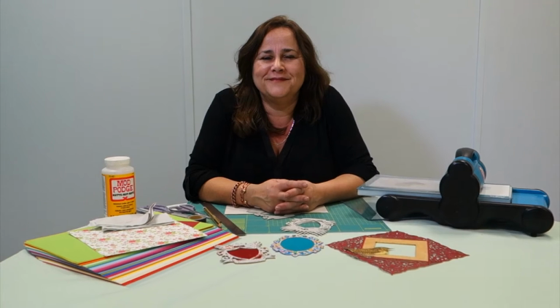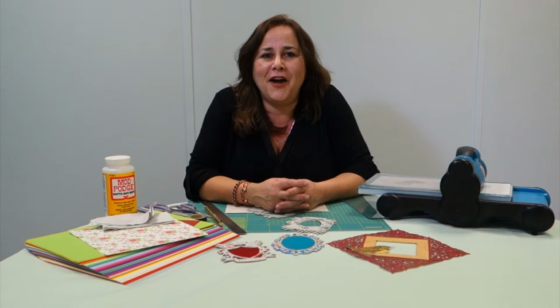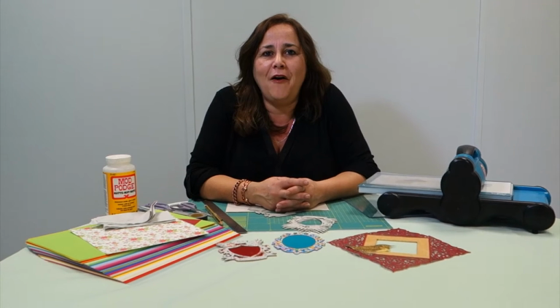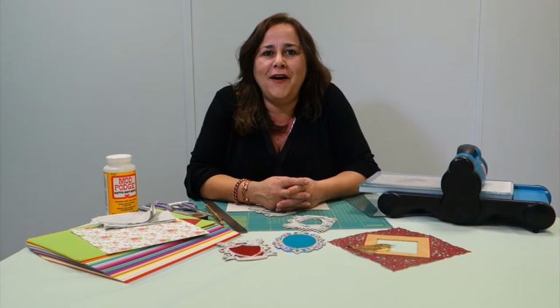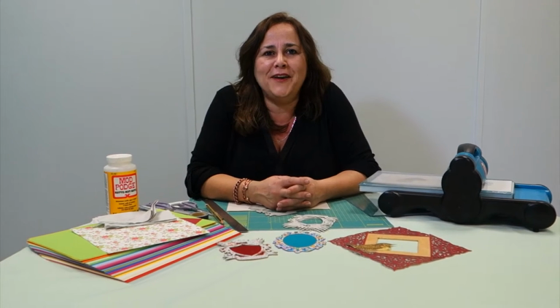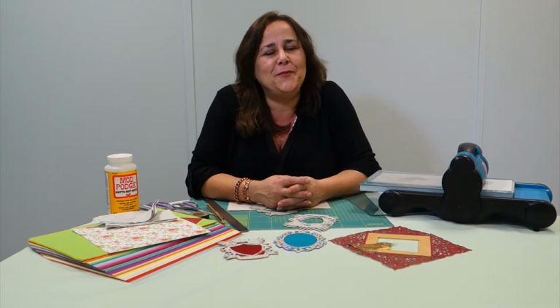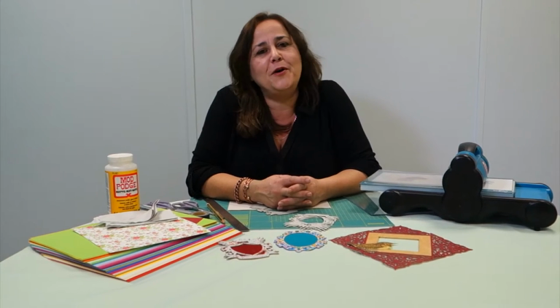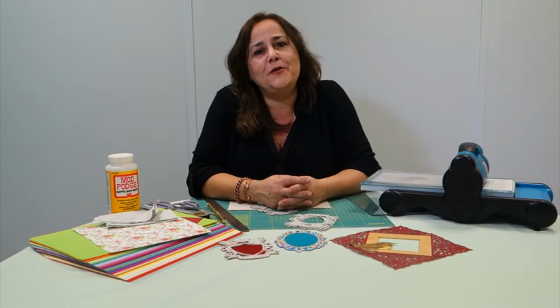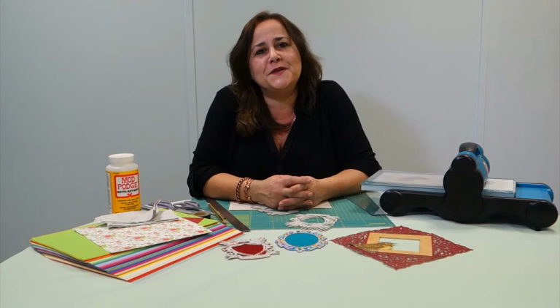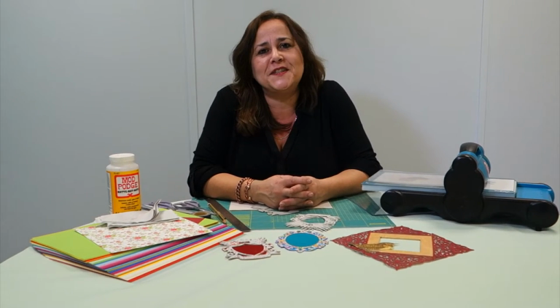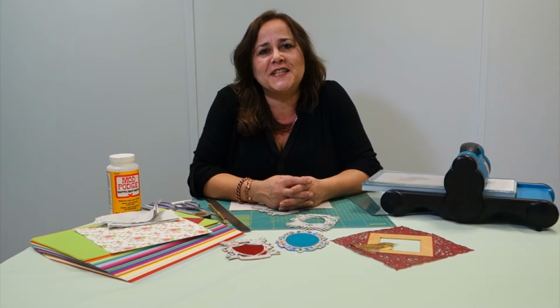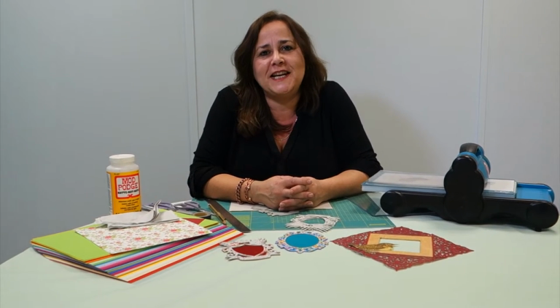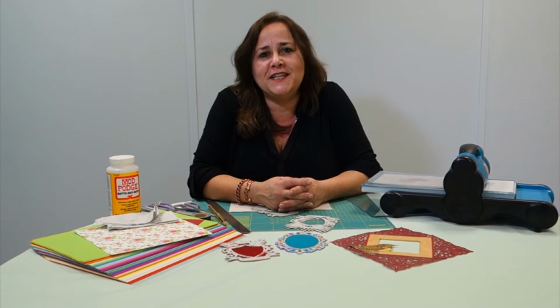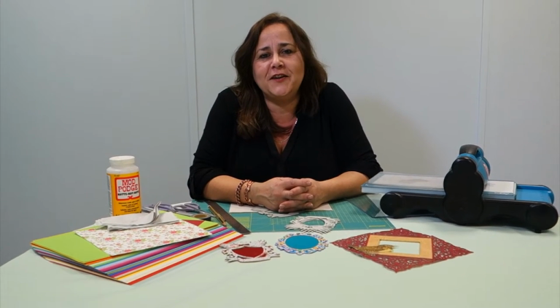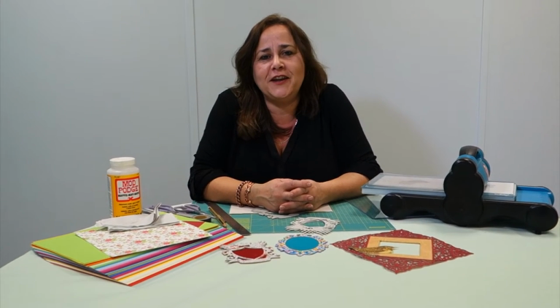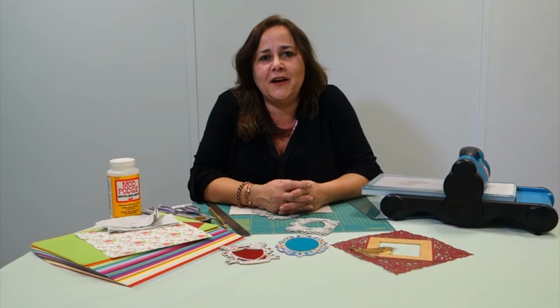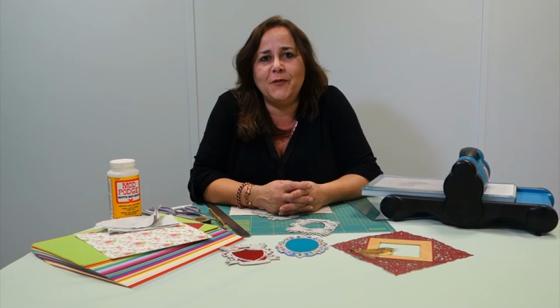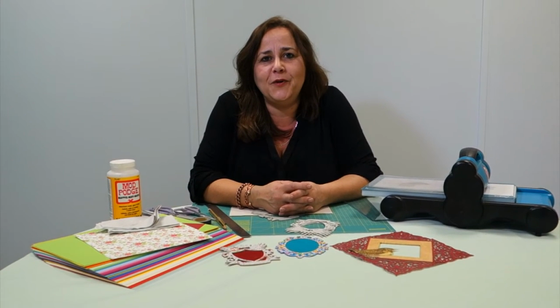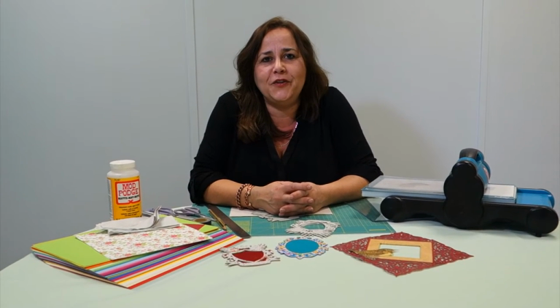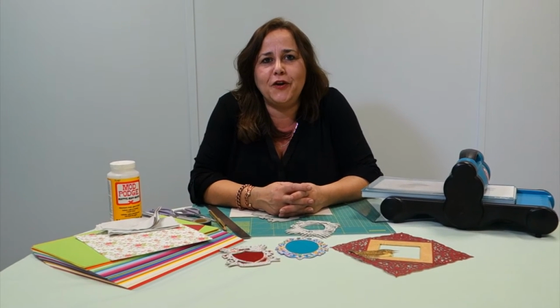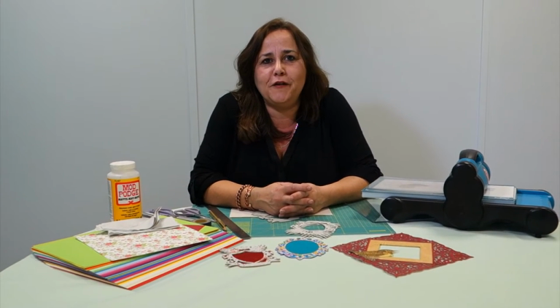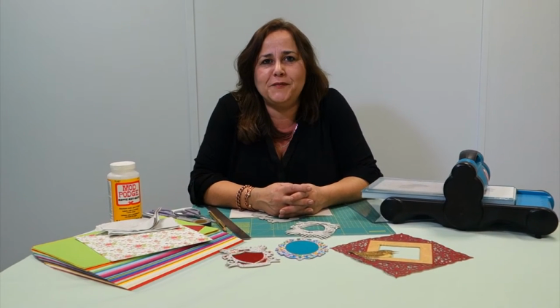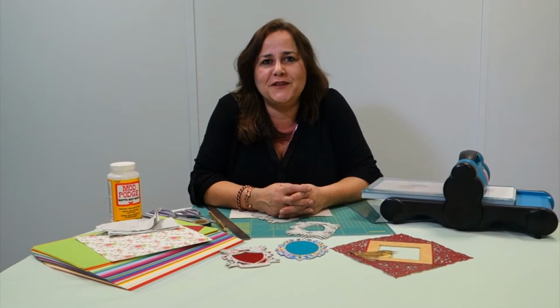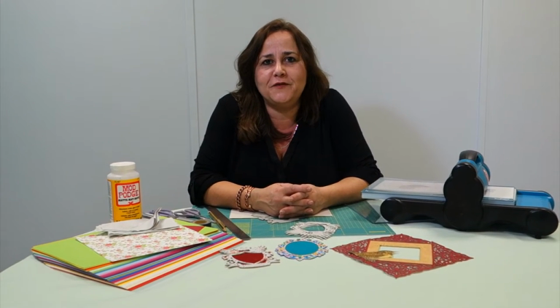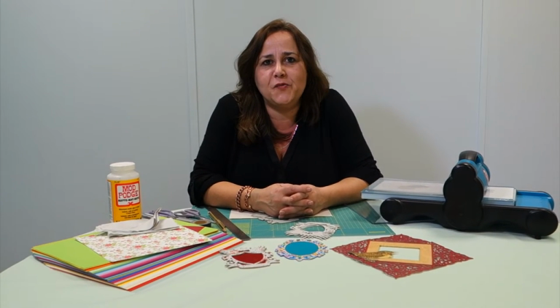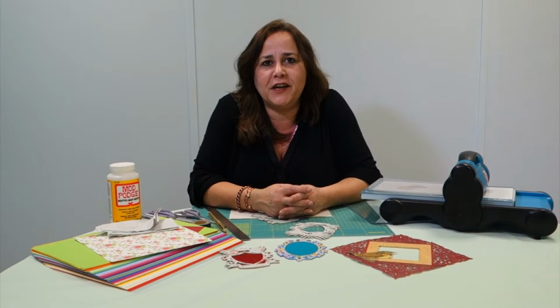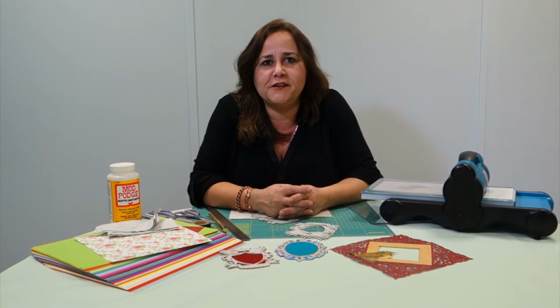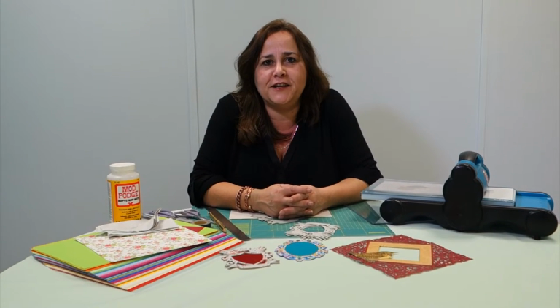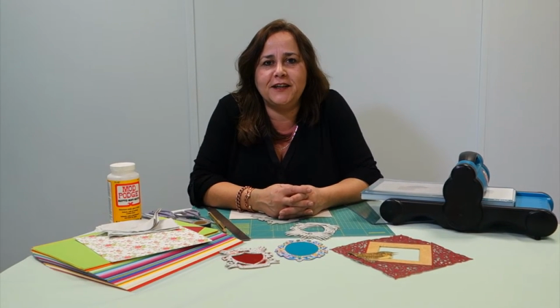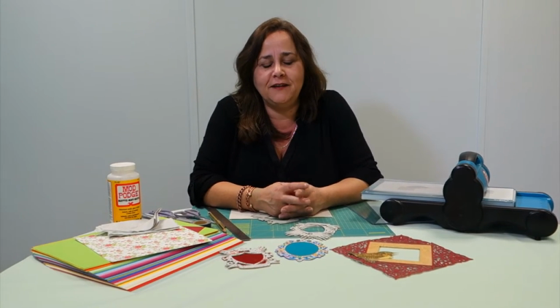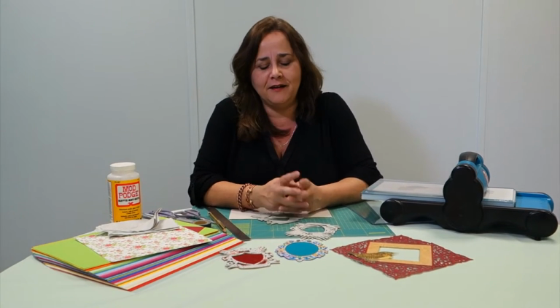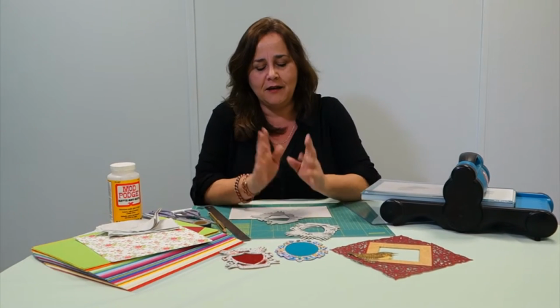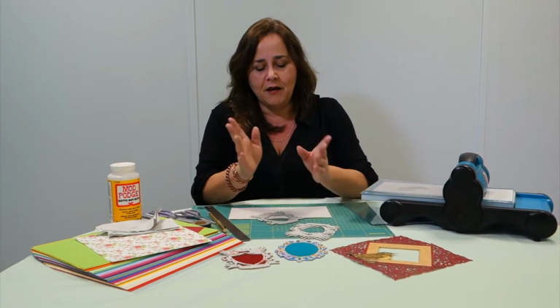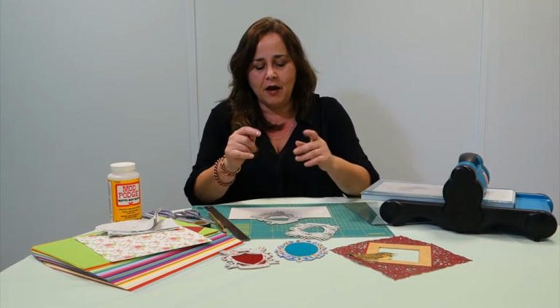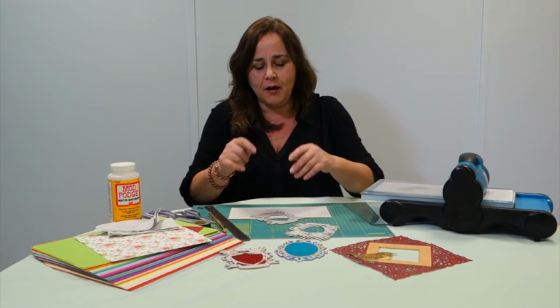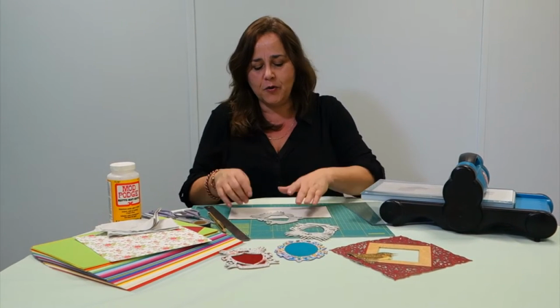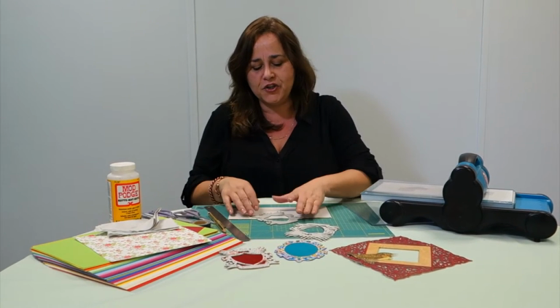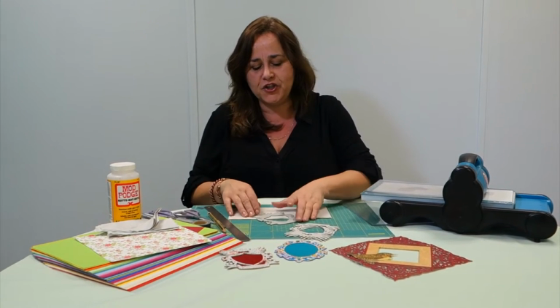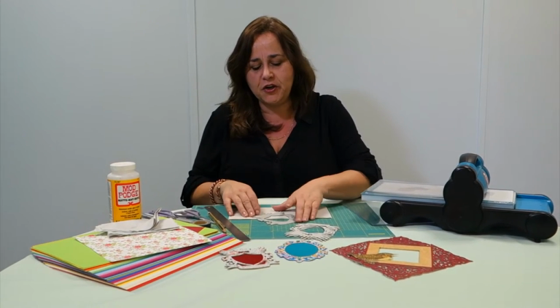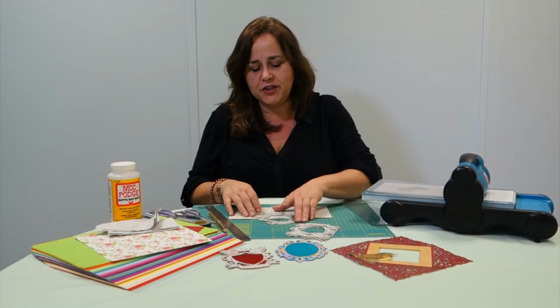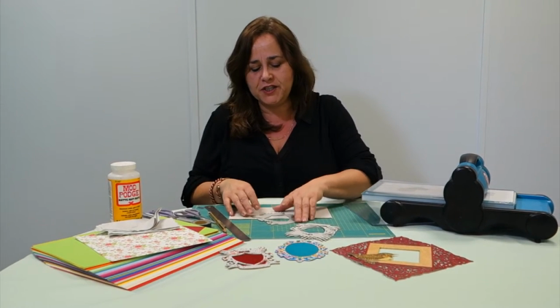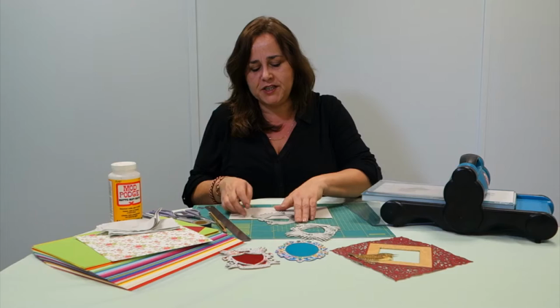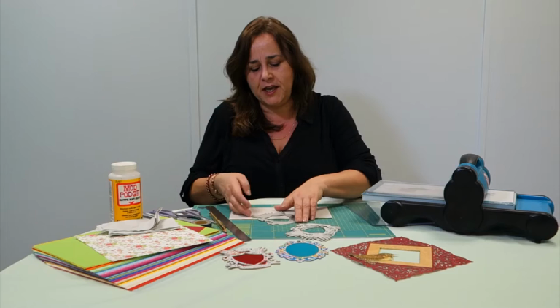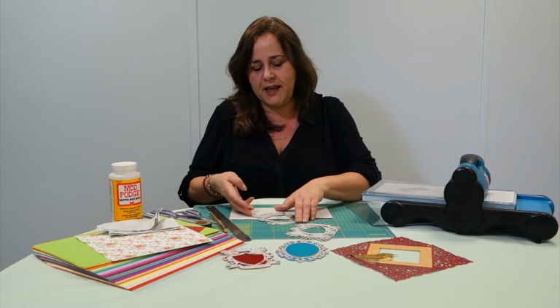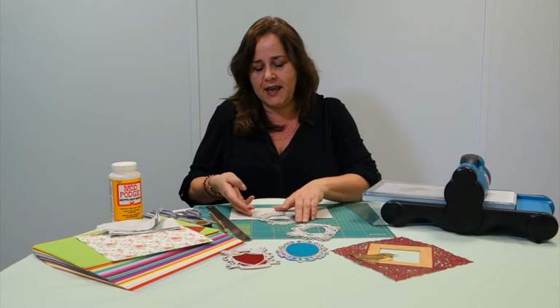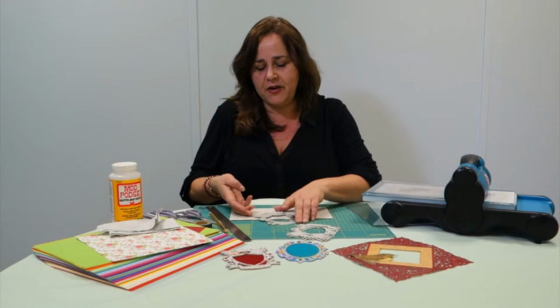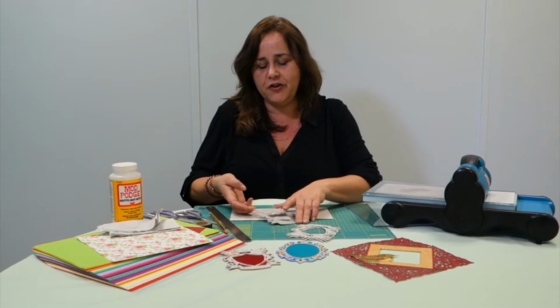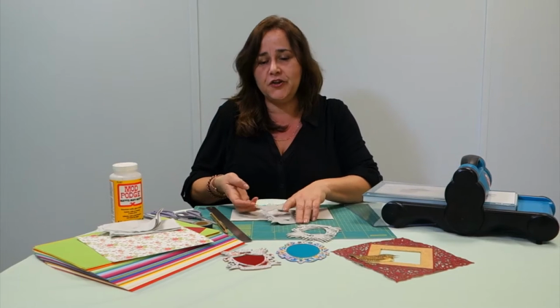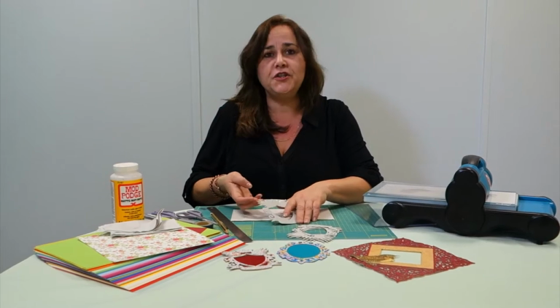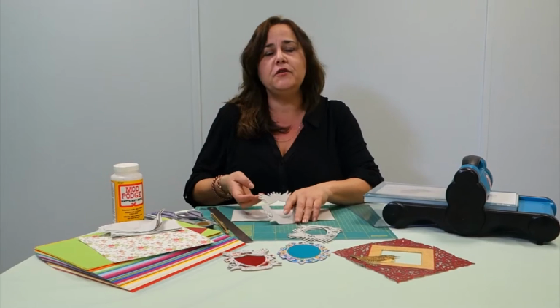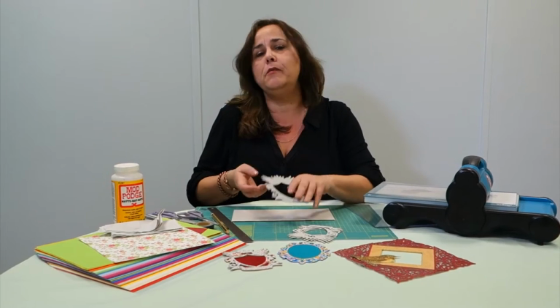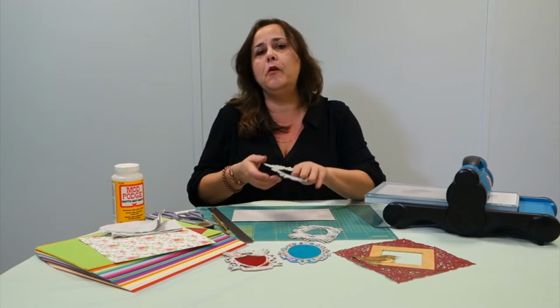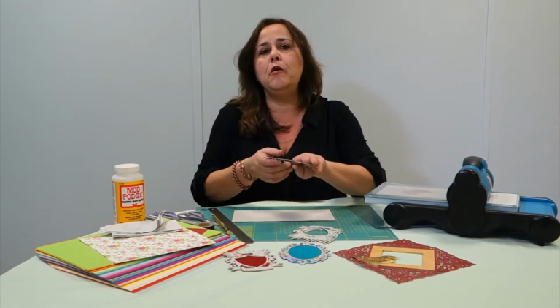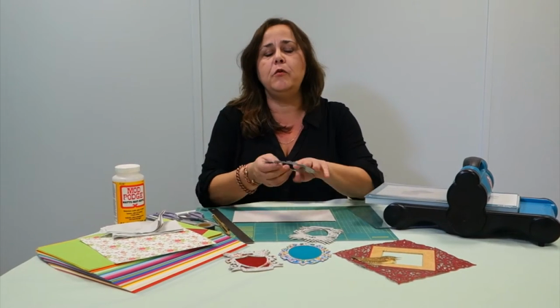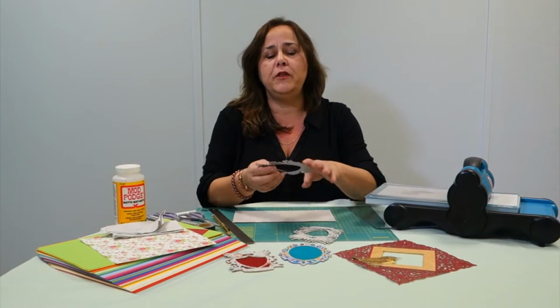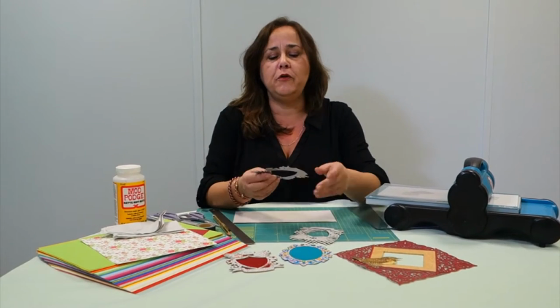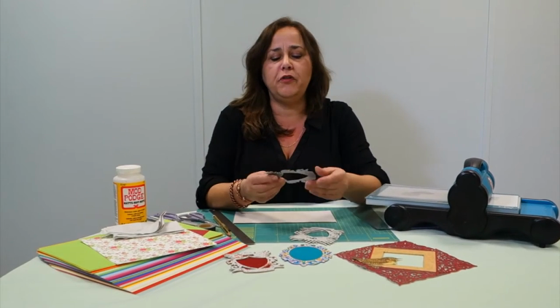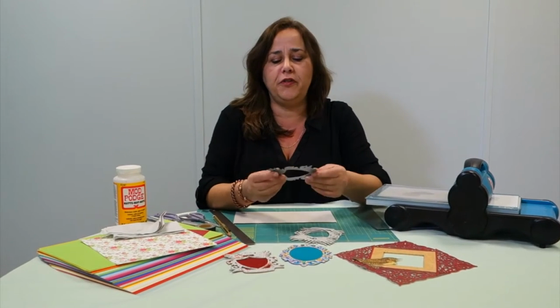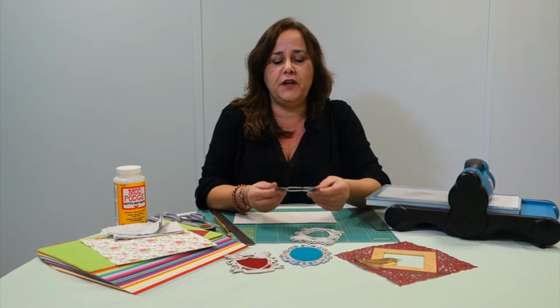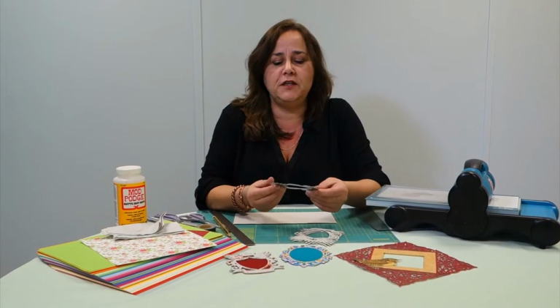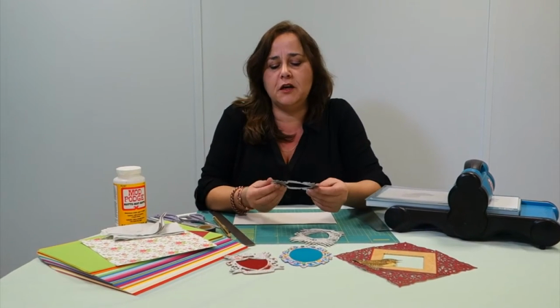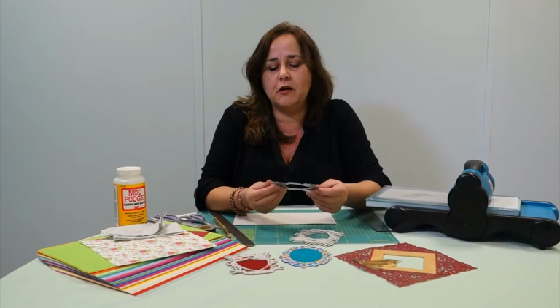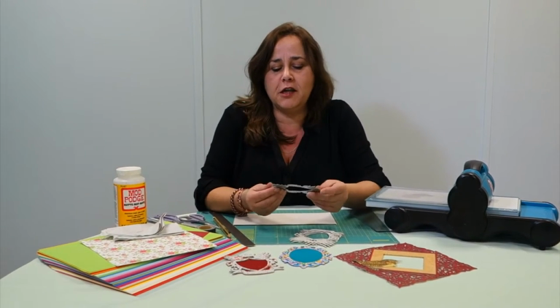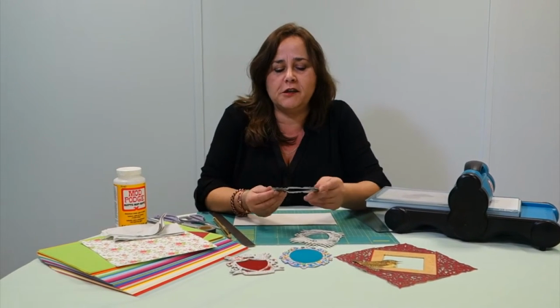Hi and welcome to The Daily Die Cut with Crafts Beautiful magazine. I want to show you today how you can do more with your thin dies.